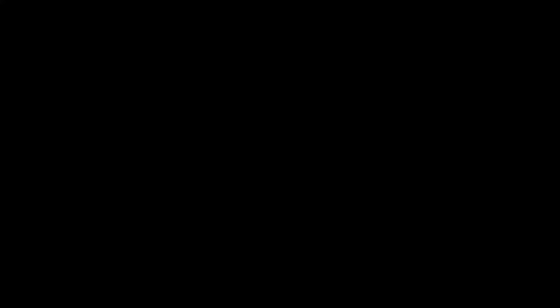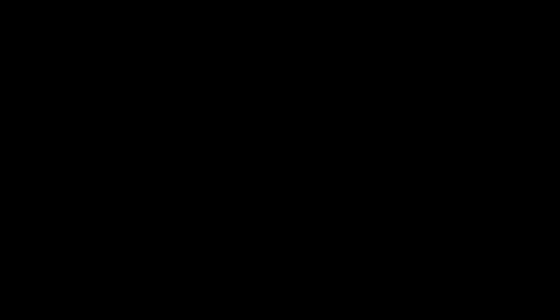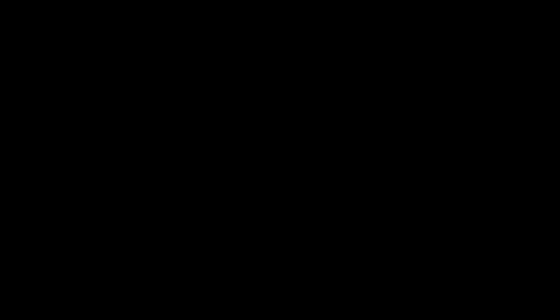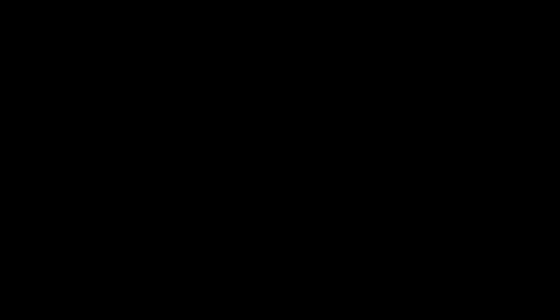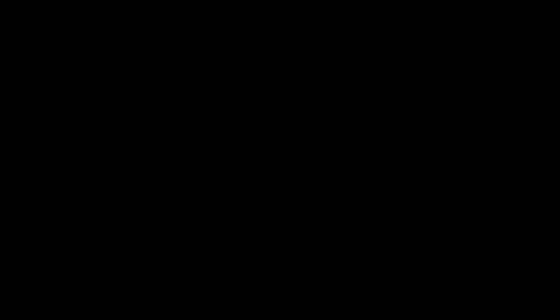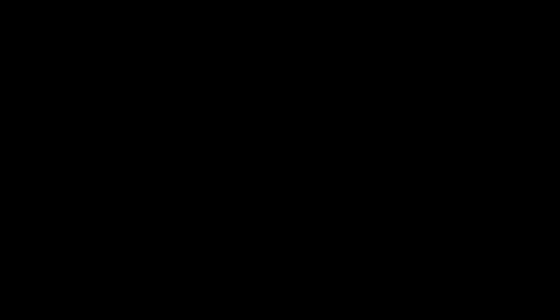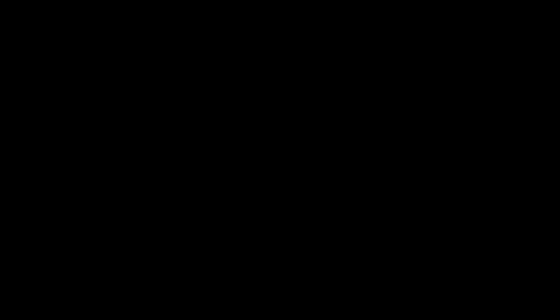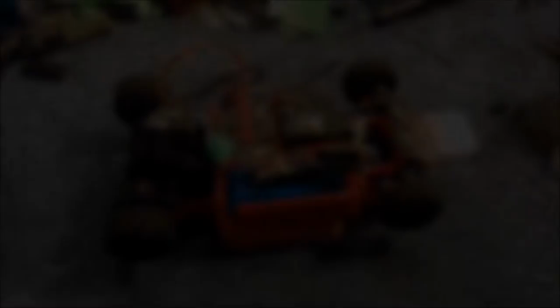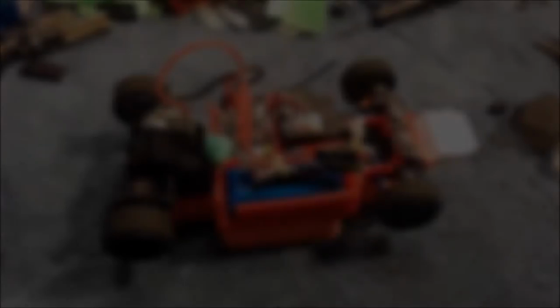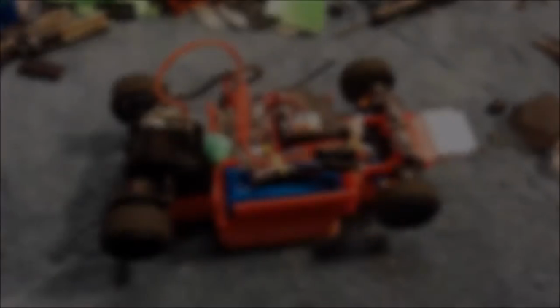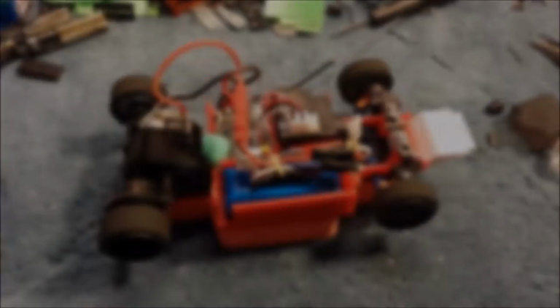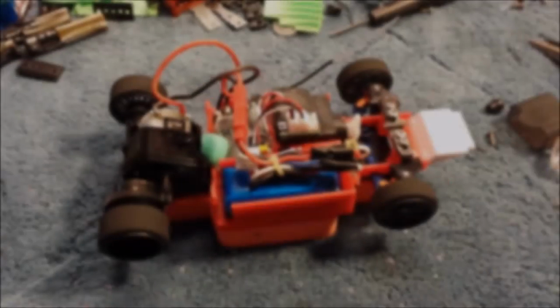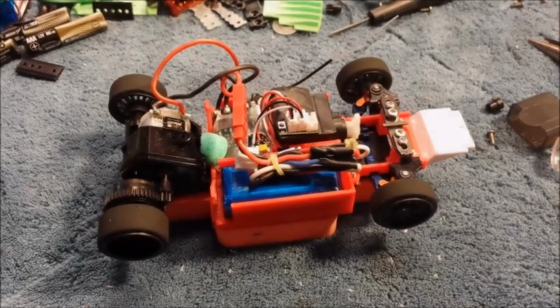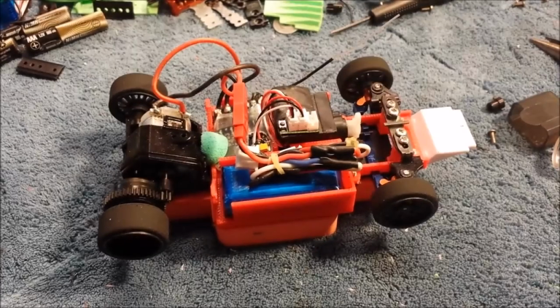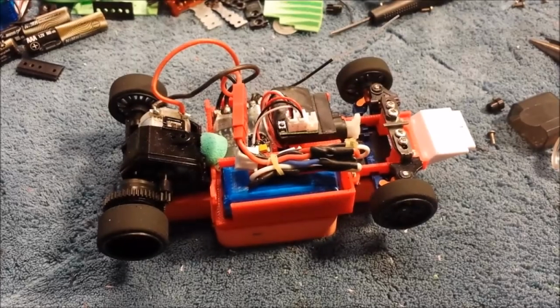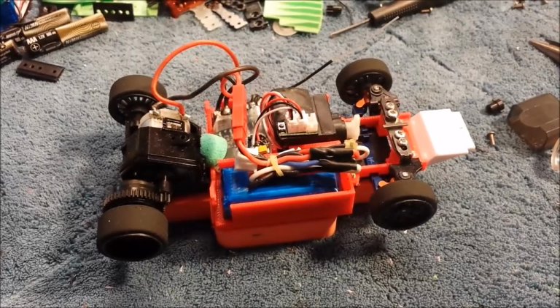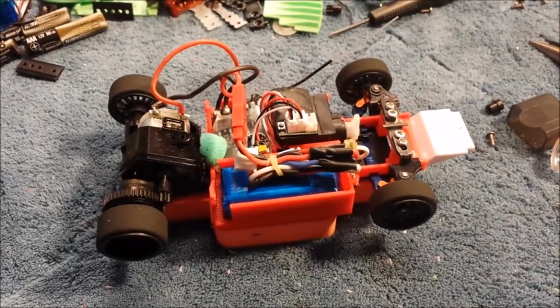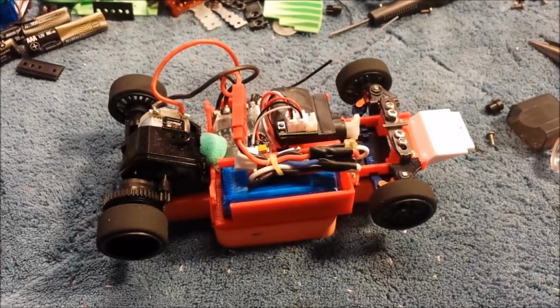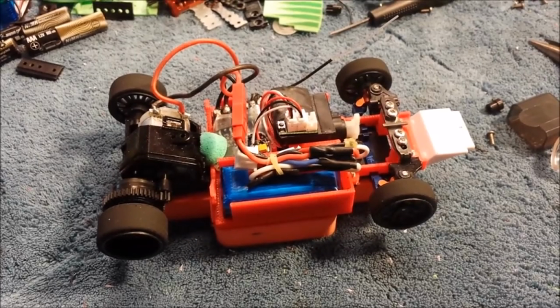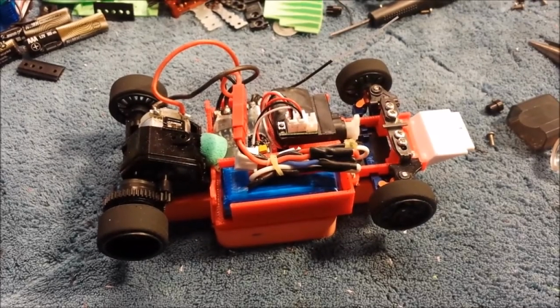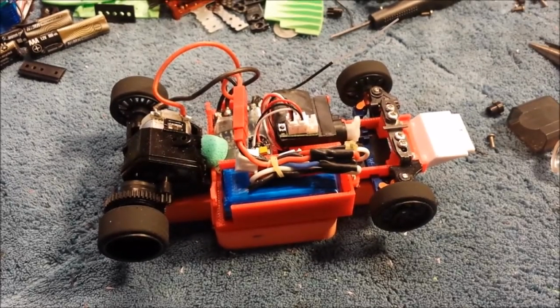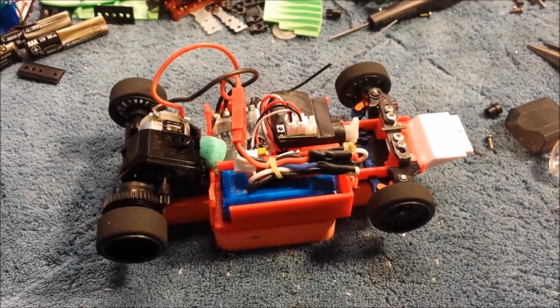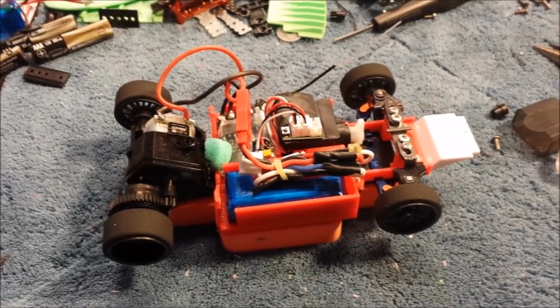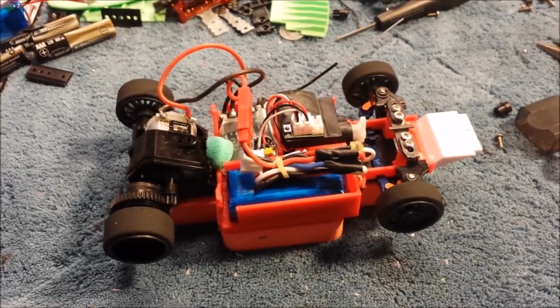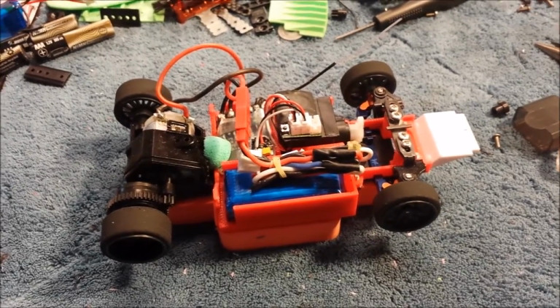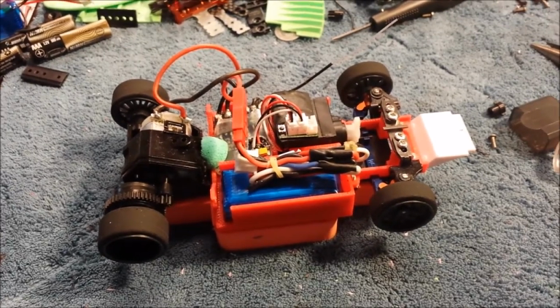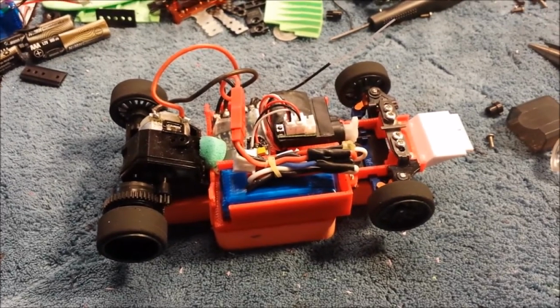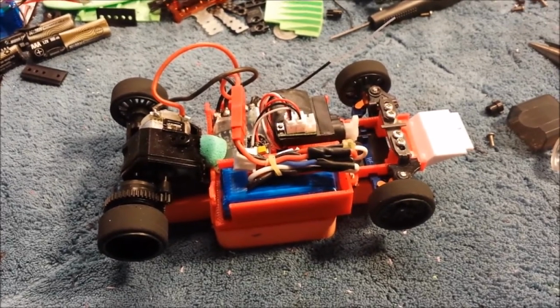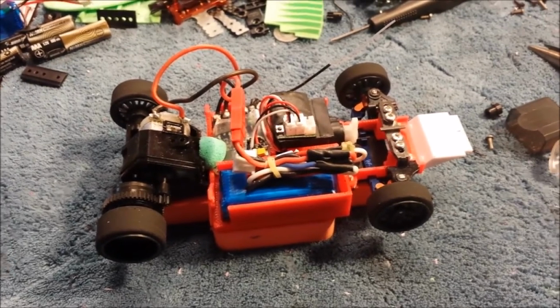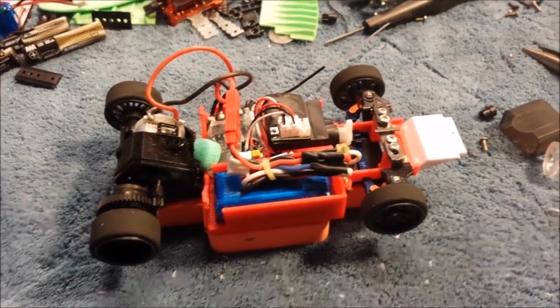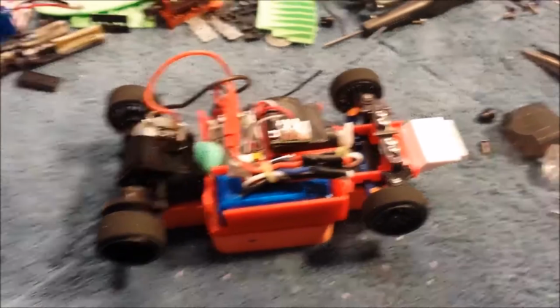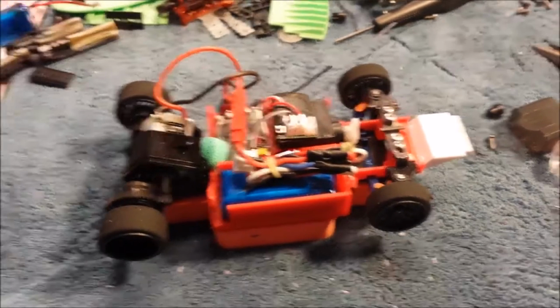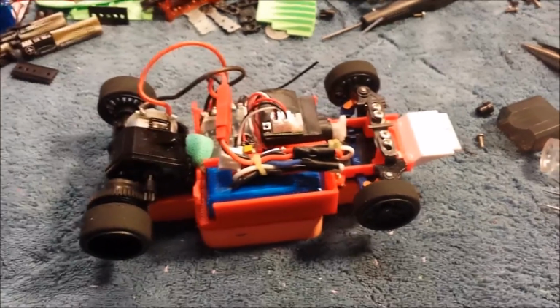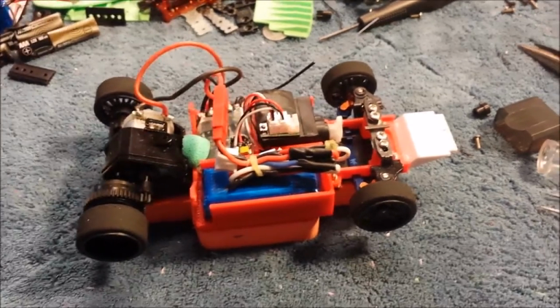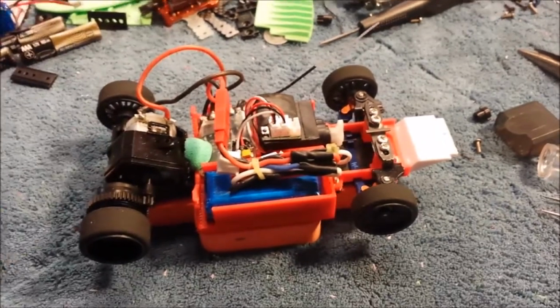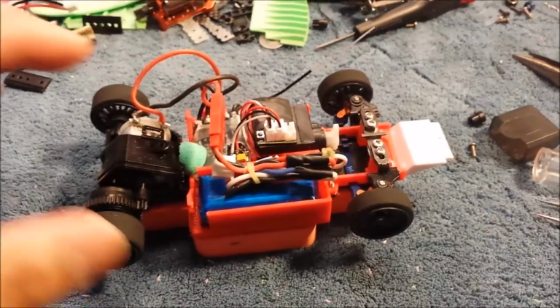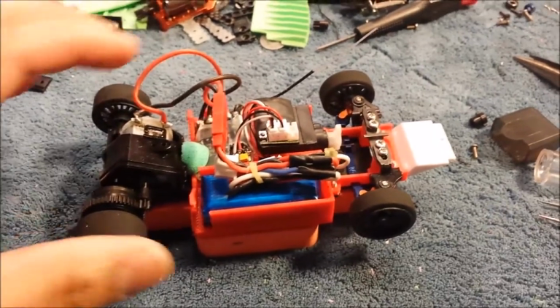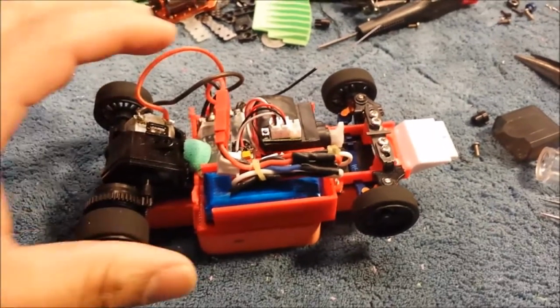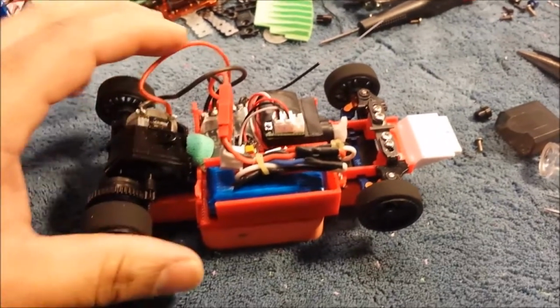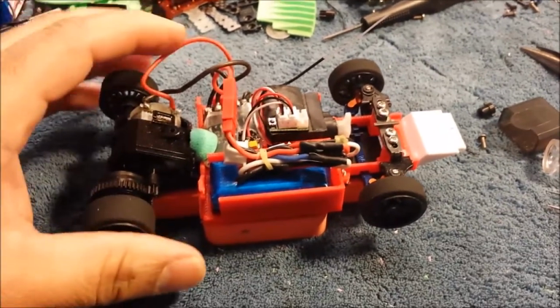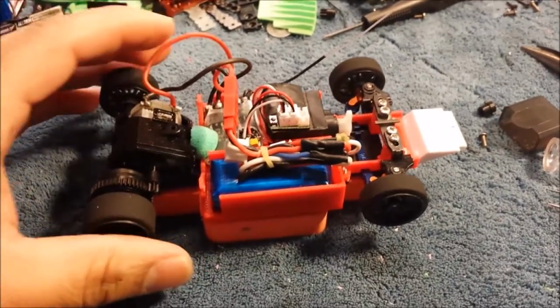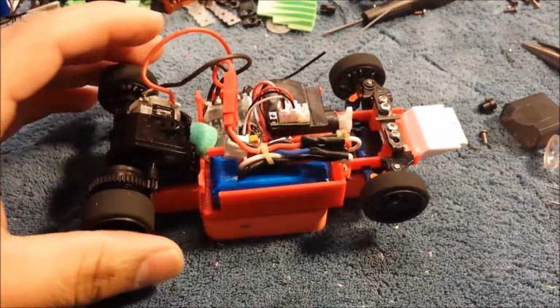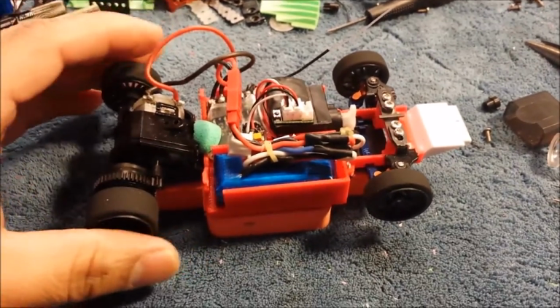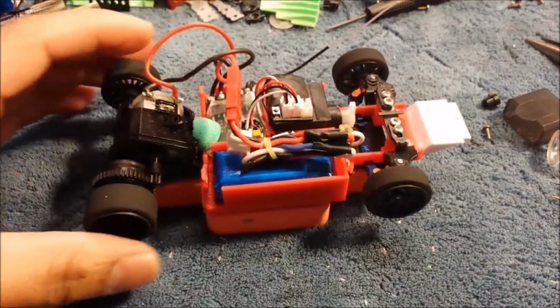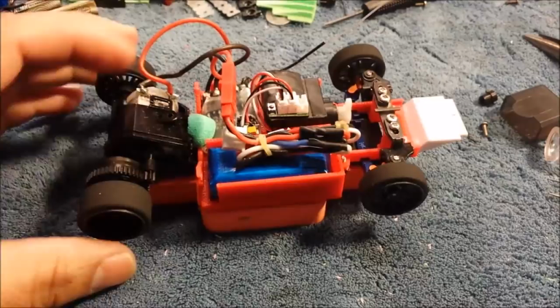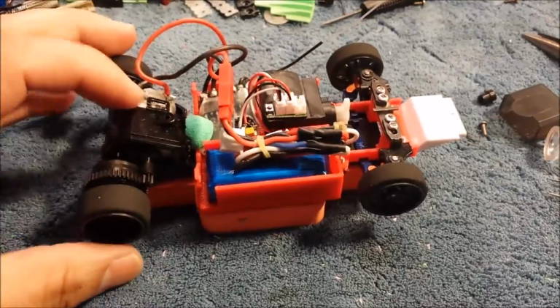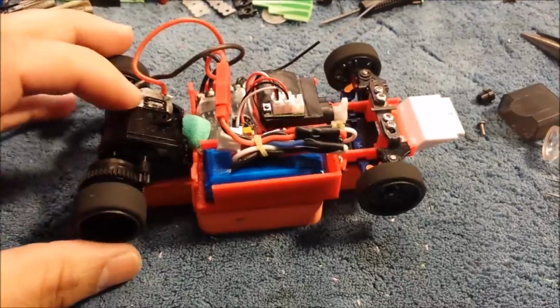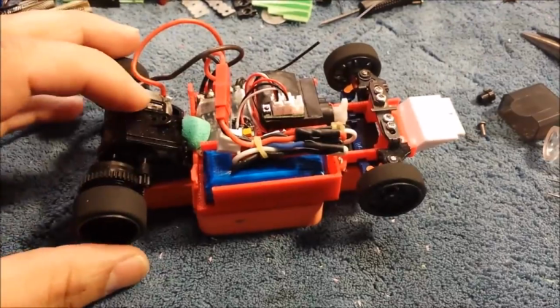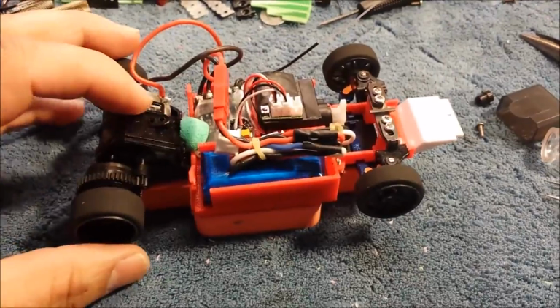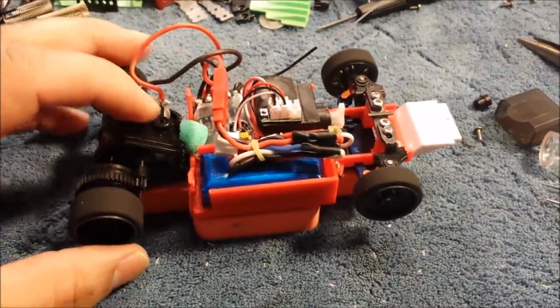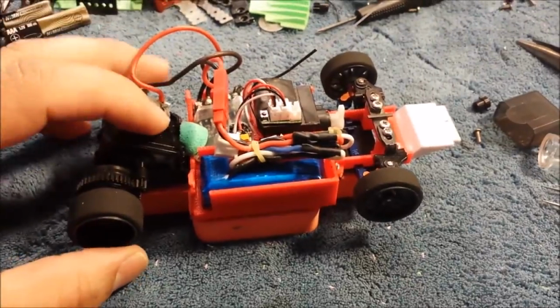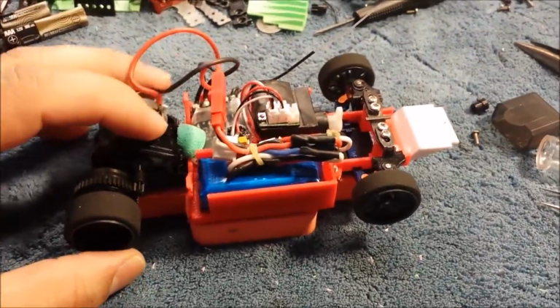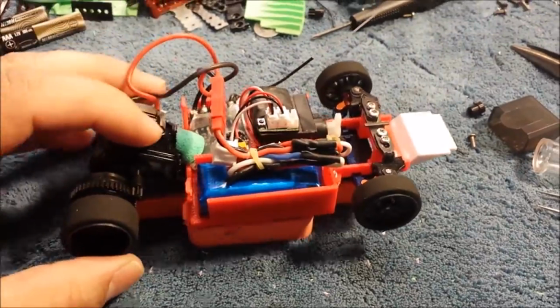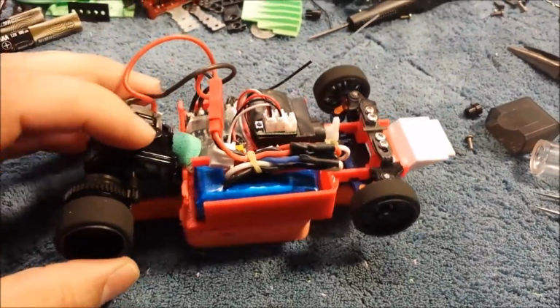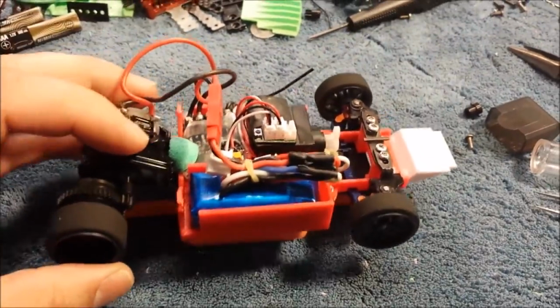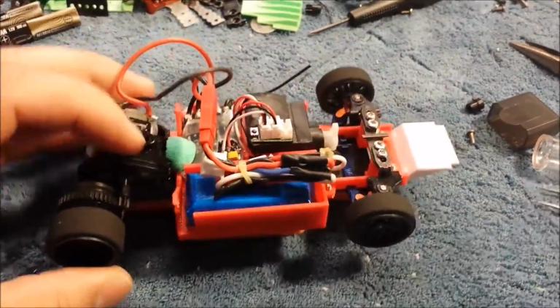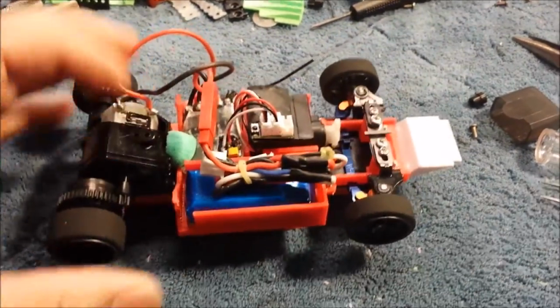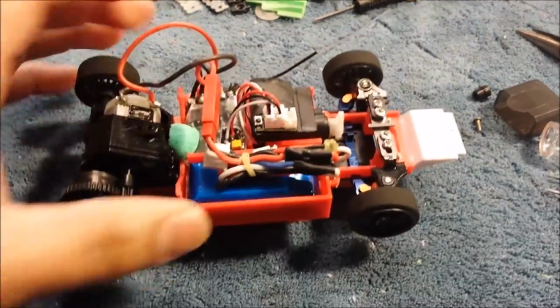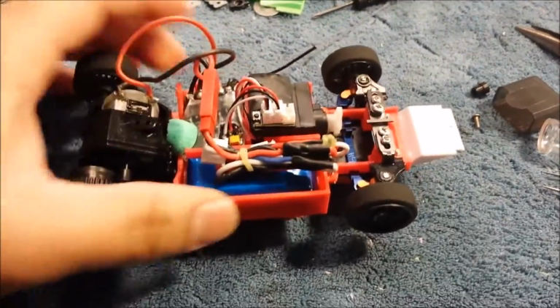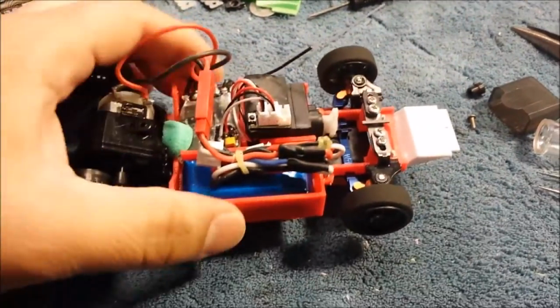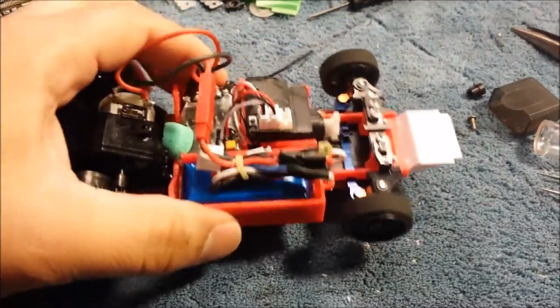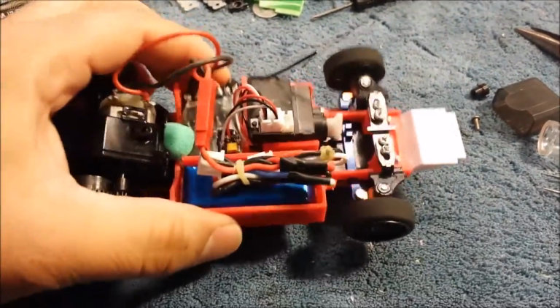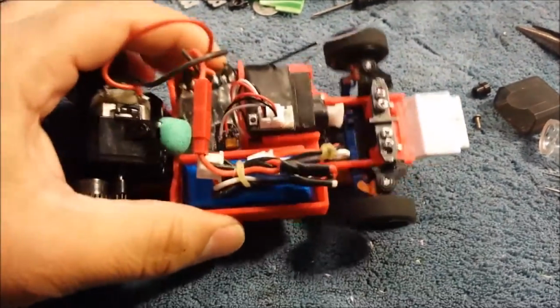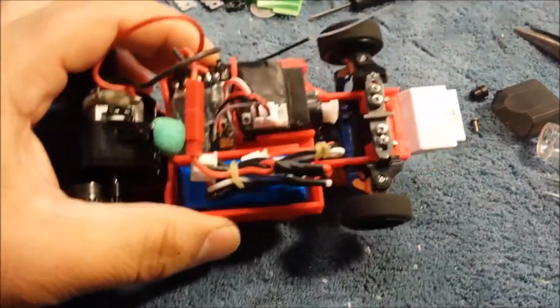All right, so here it is — my 3D printed Mini-Z chassis, 28th scale, 27th scale, however you want to look at it.